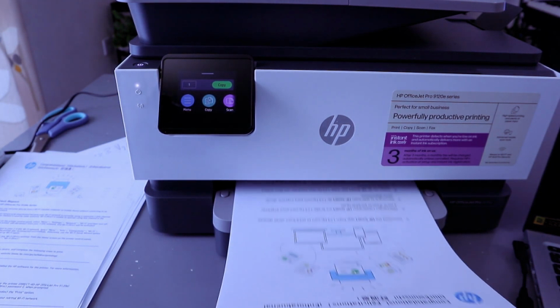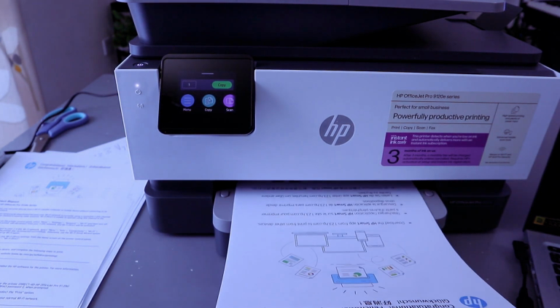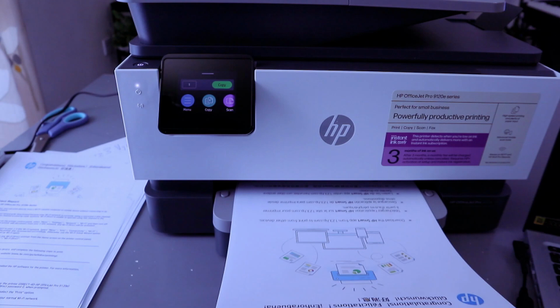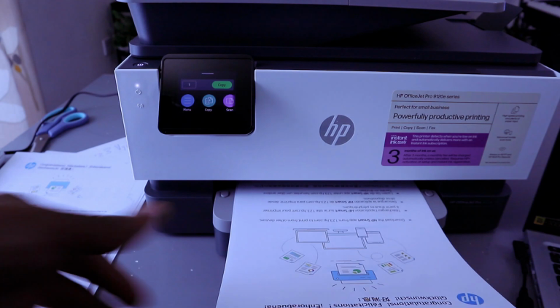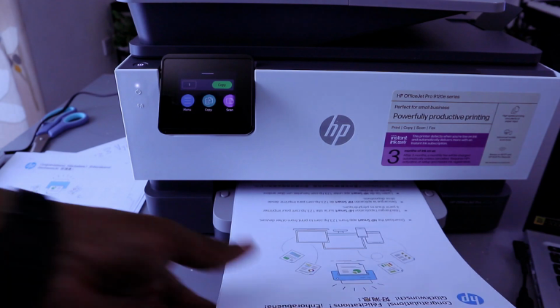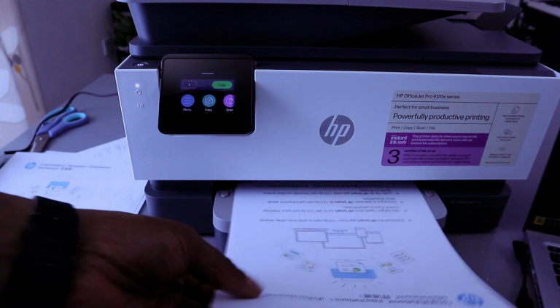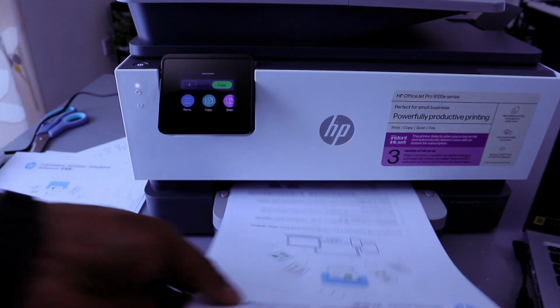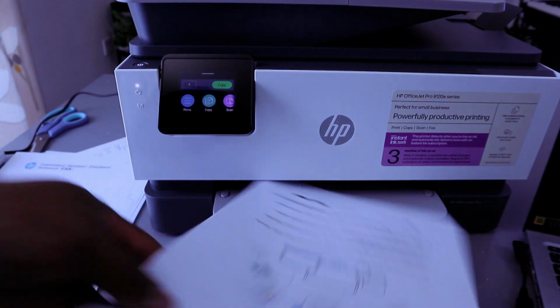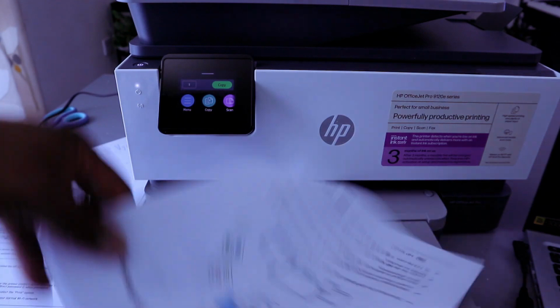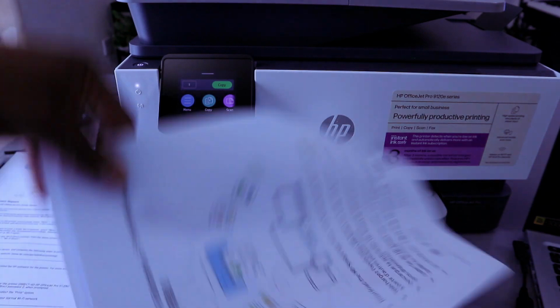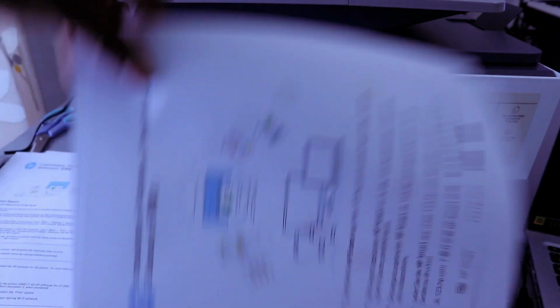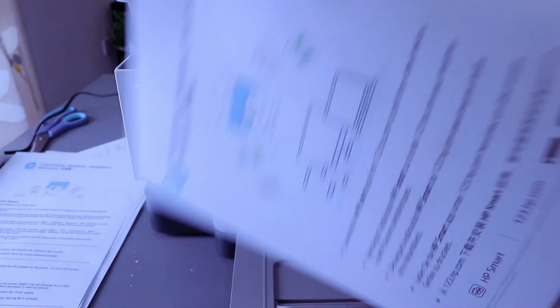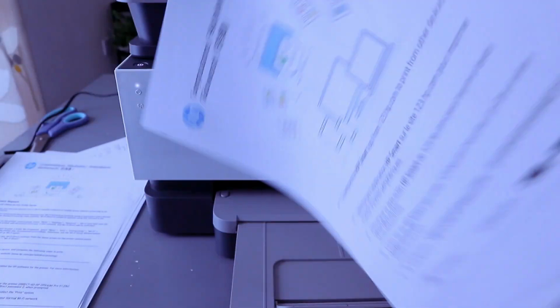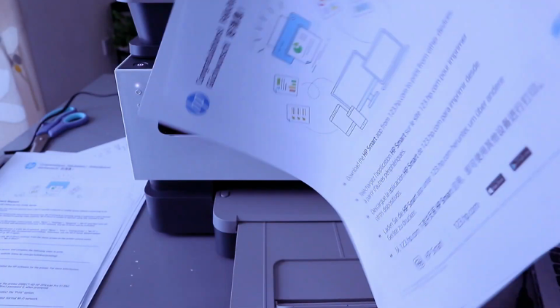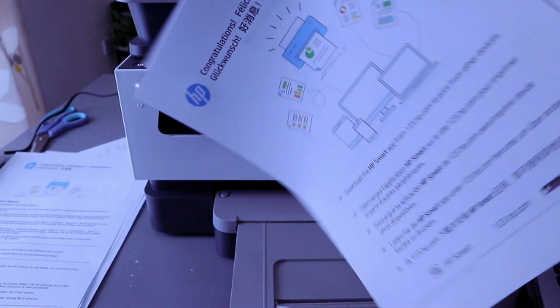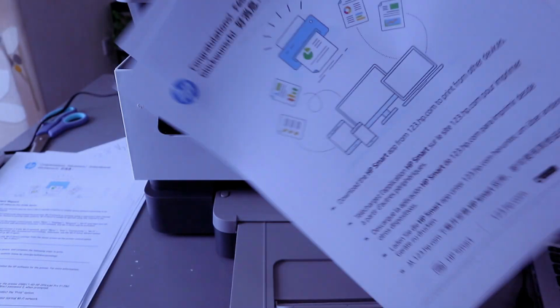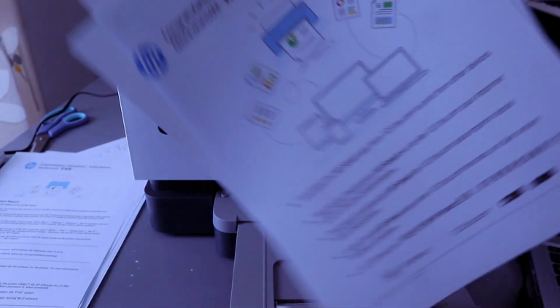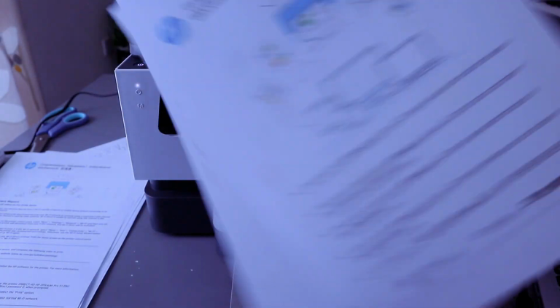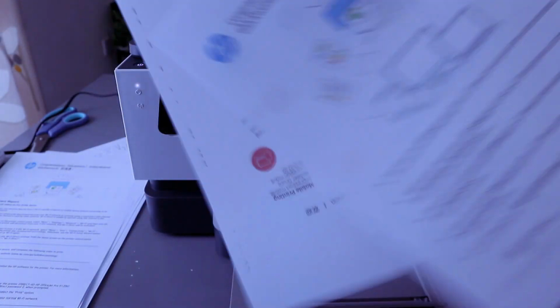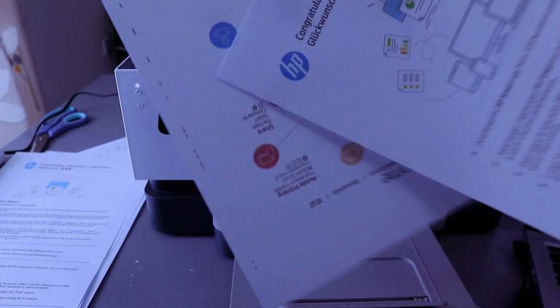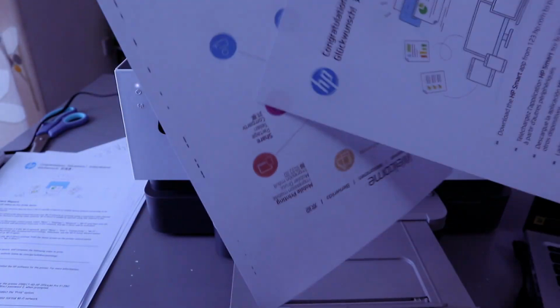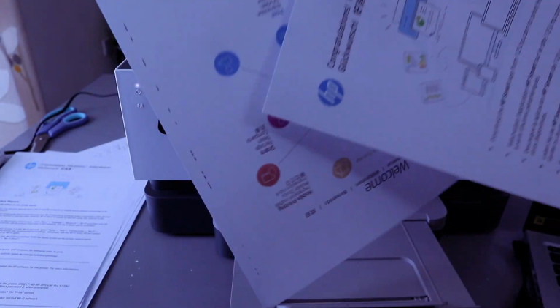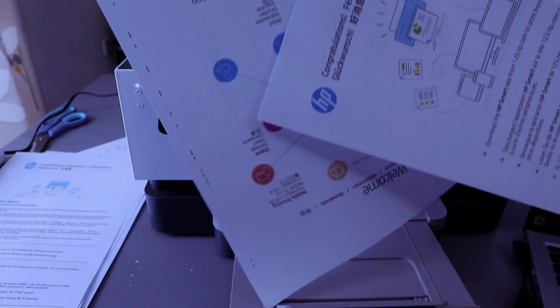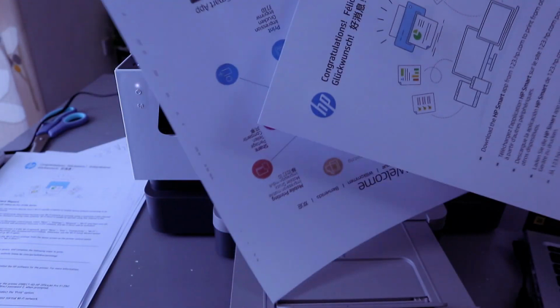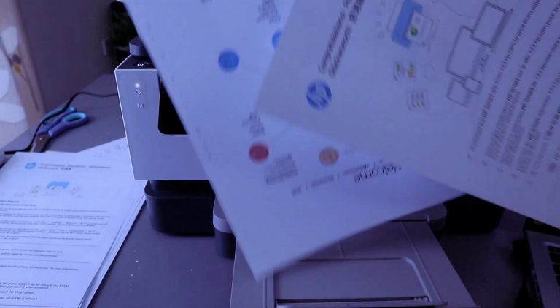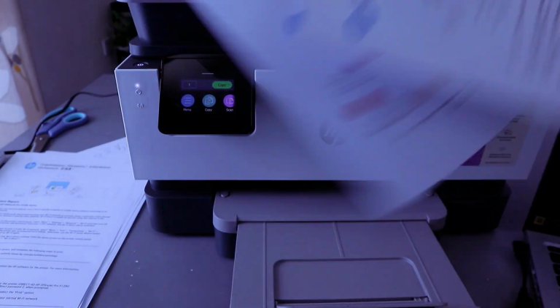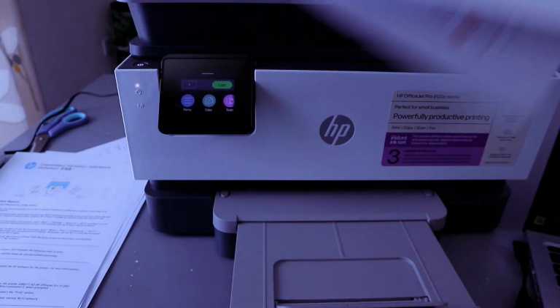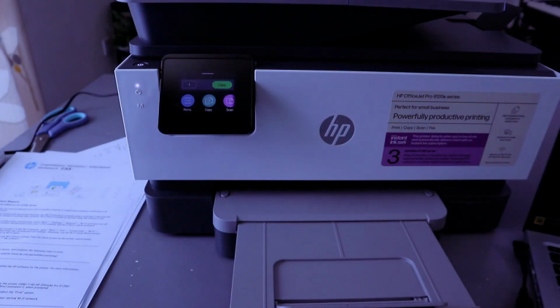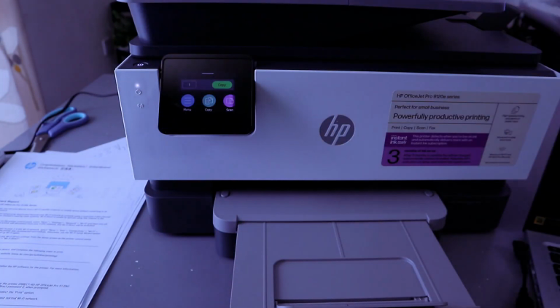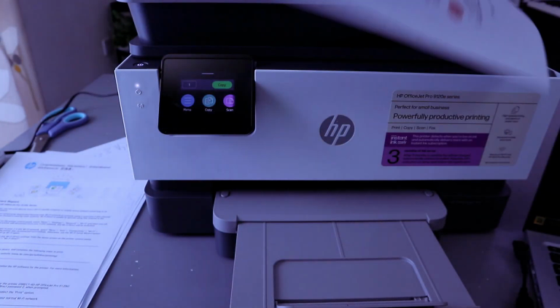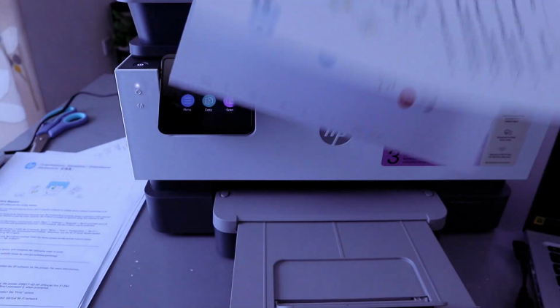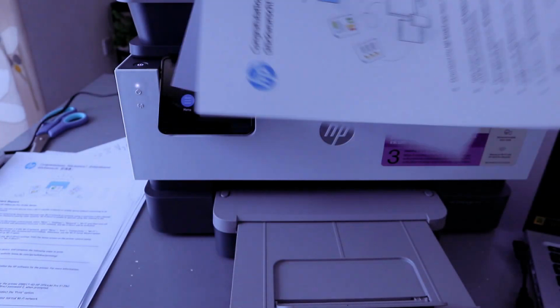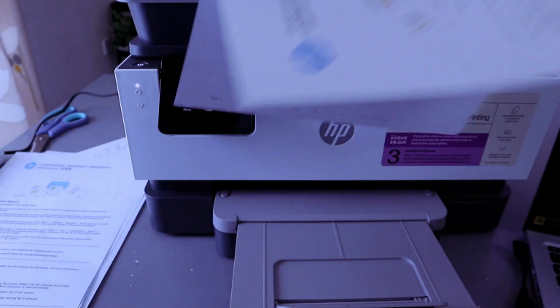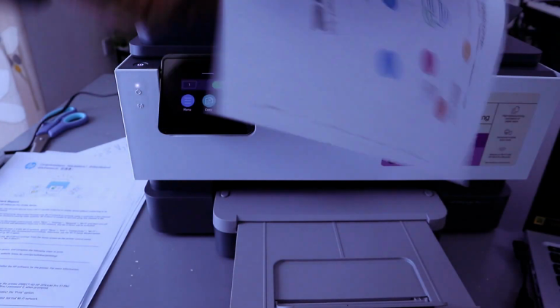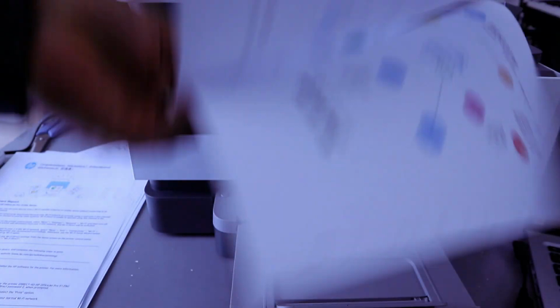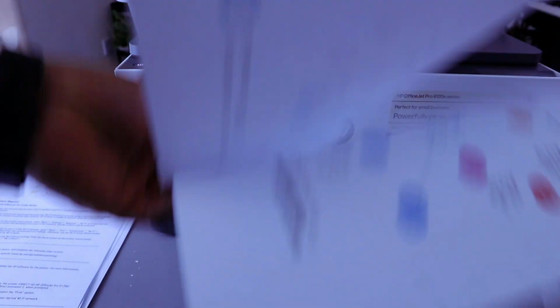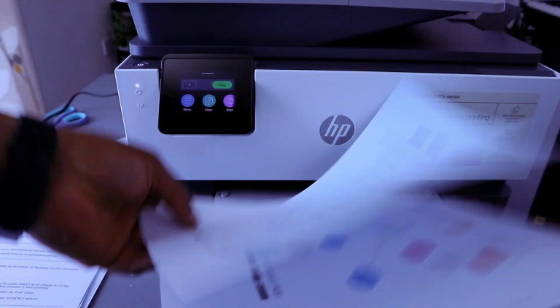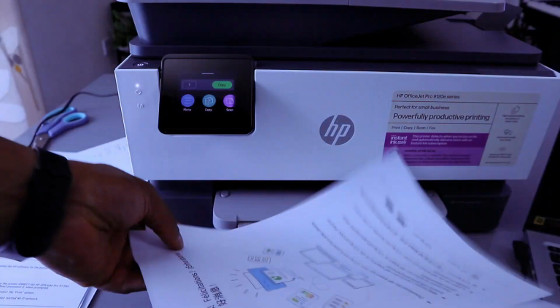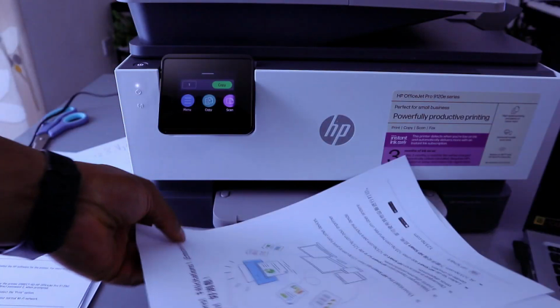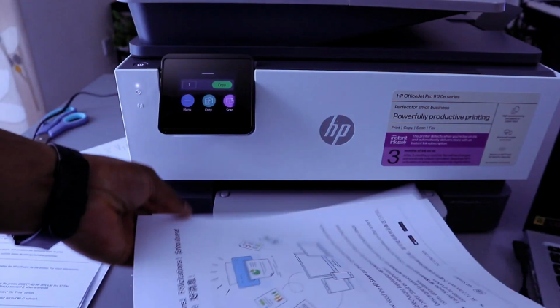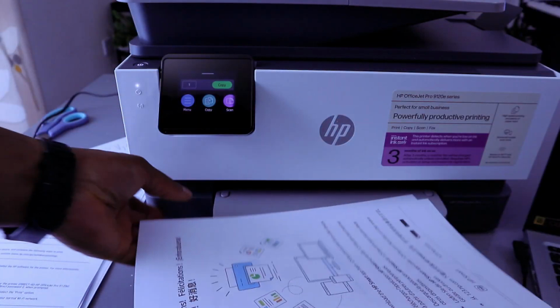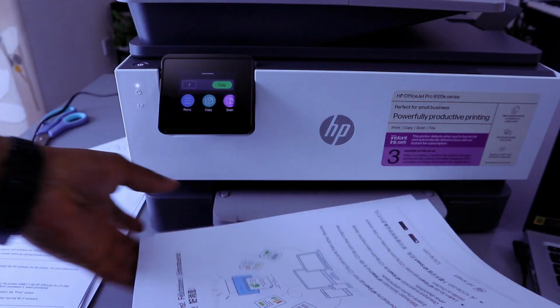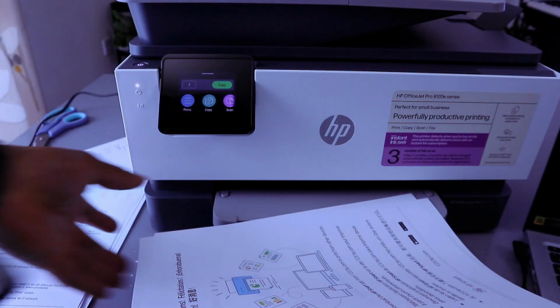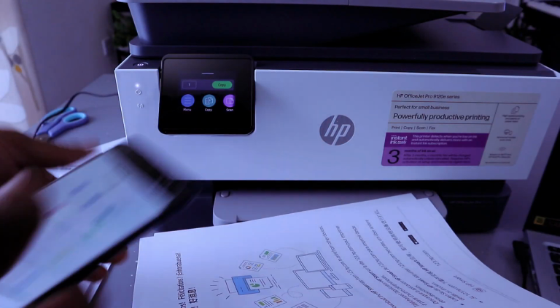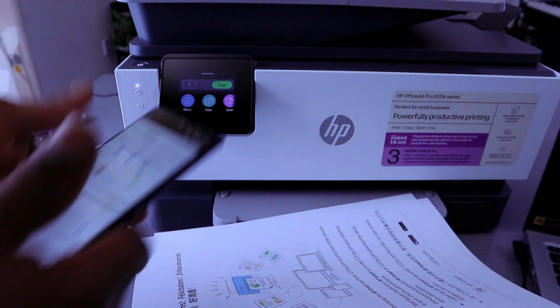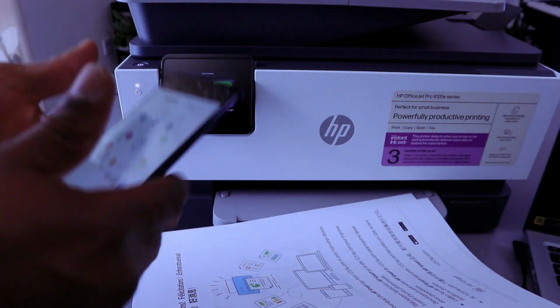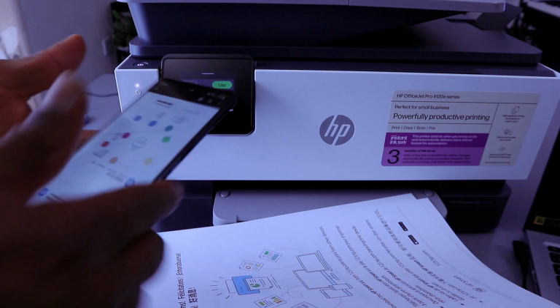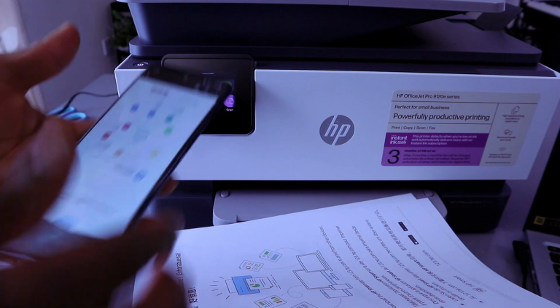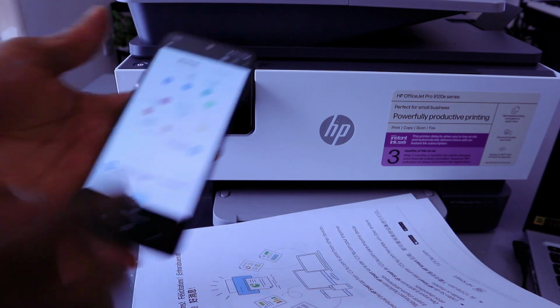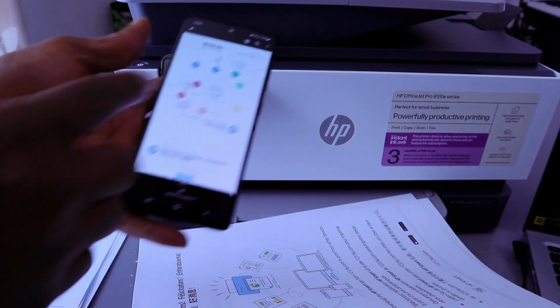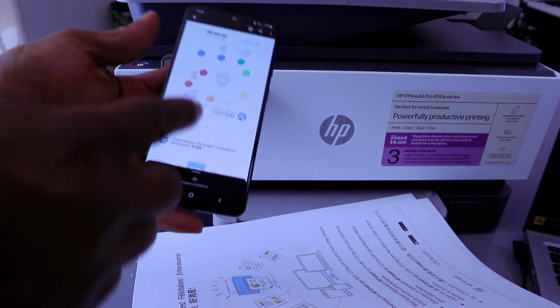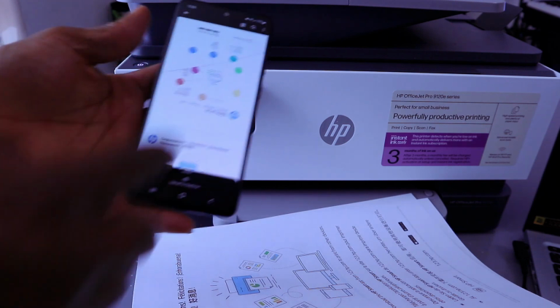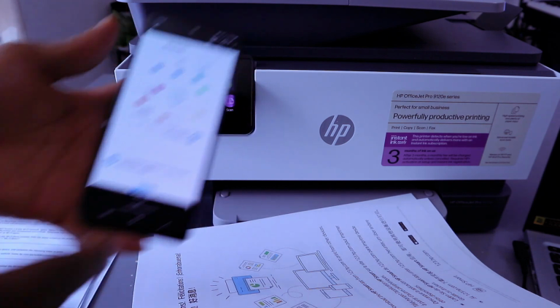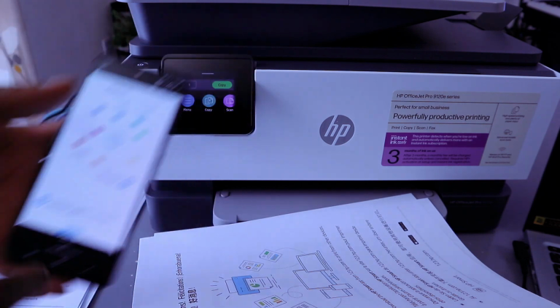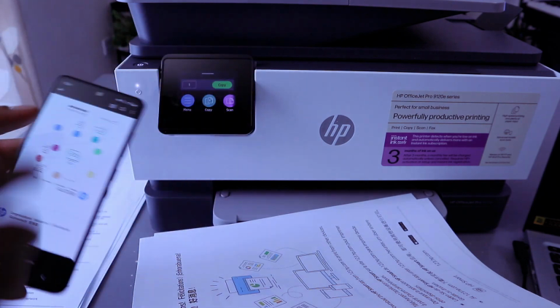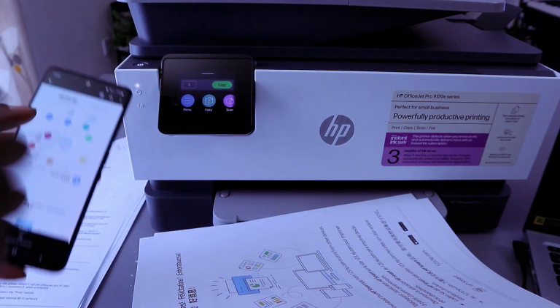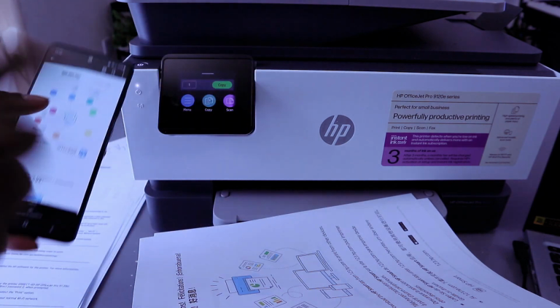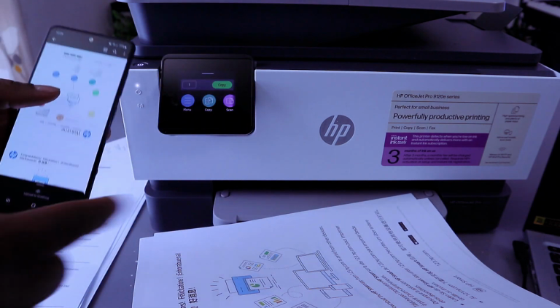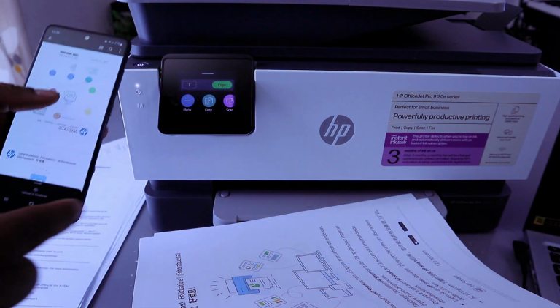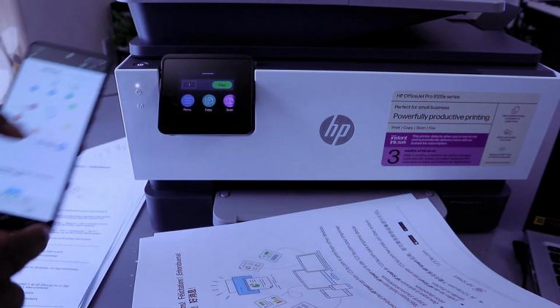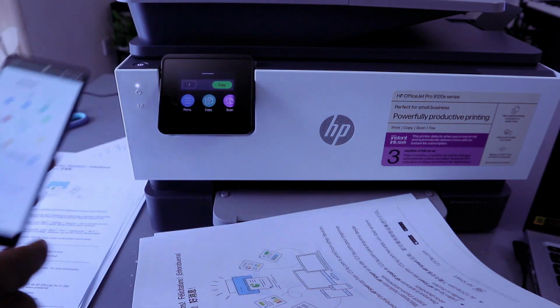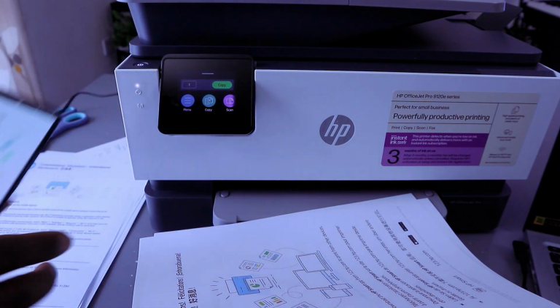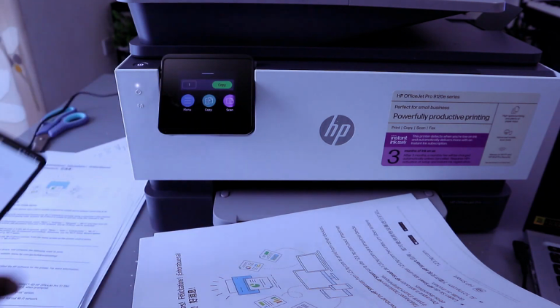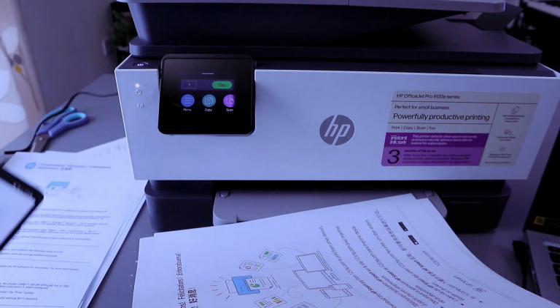Here we go — this is the document we printed out from the mobile phone to this printer via Wi-Fi Direct.